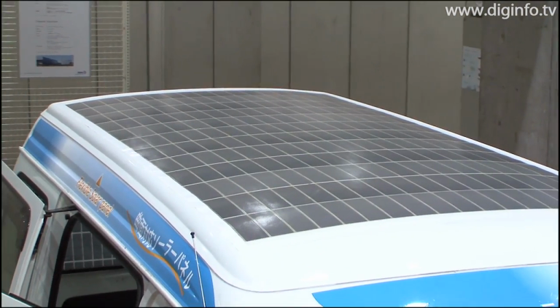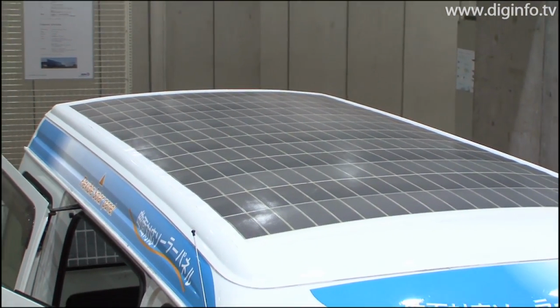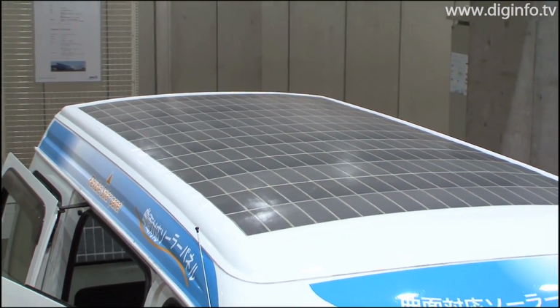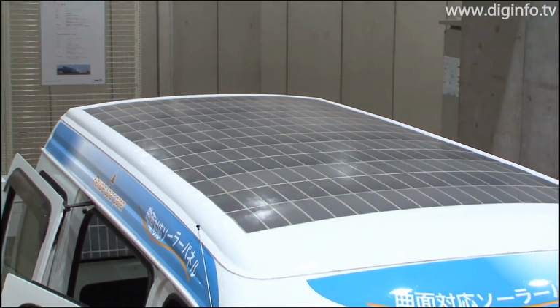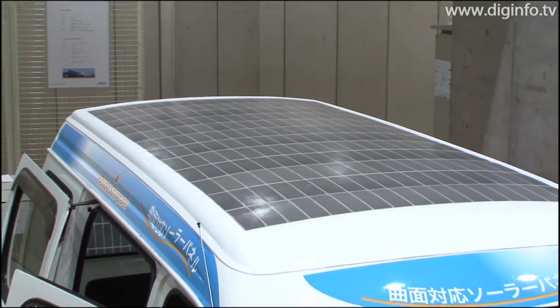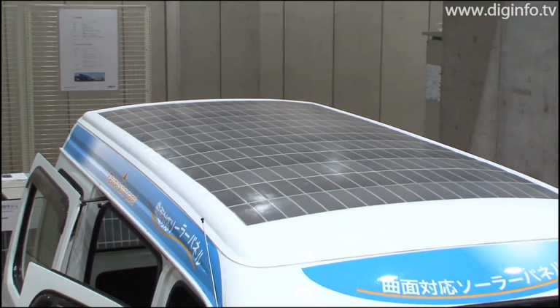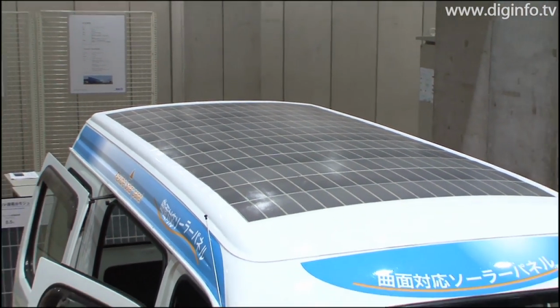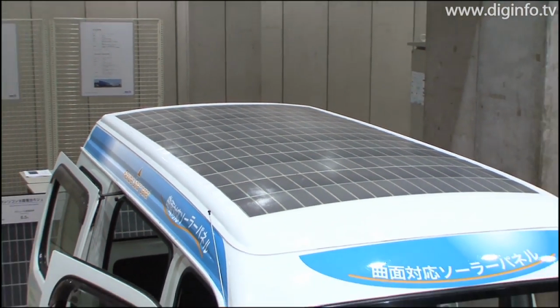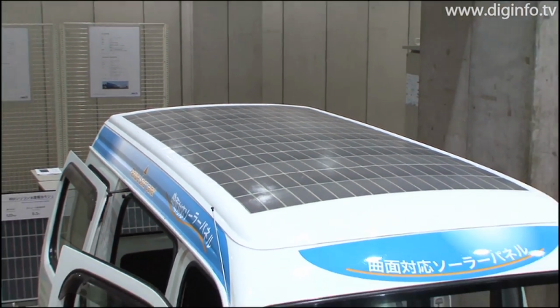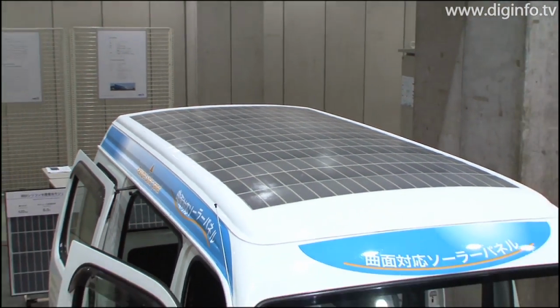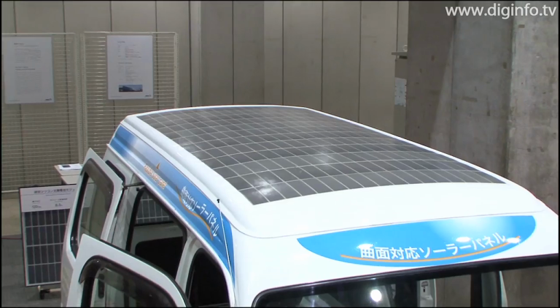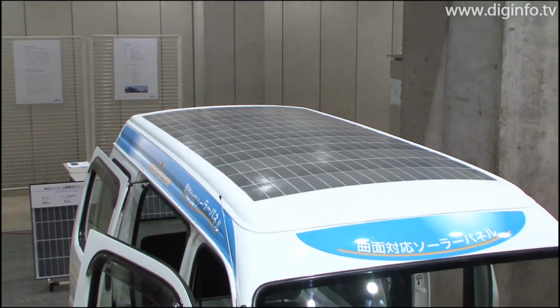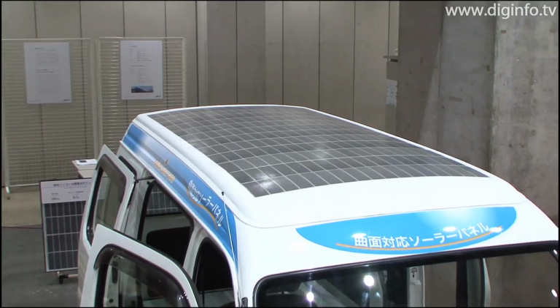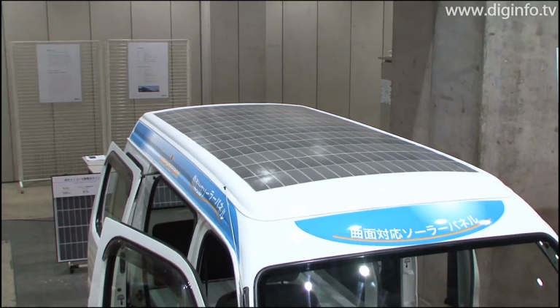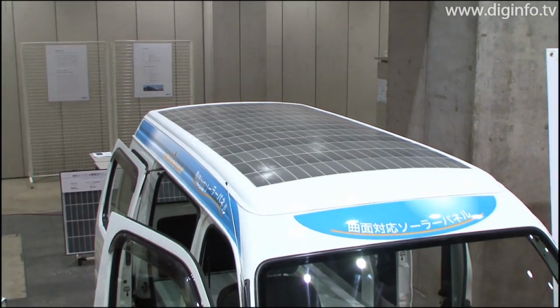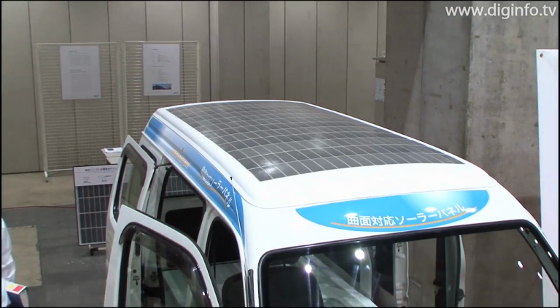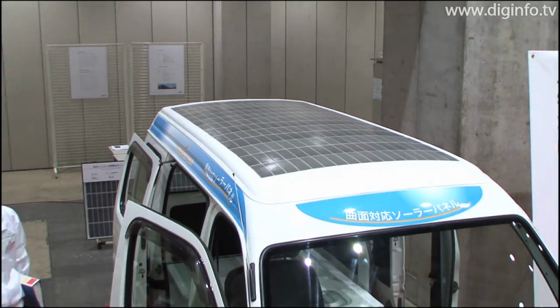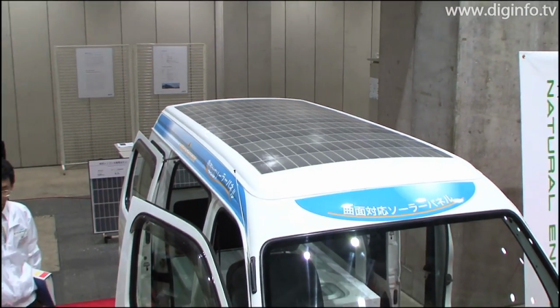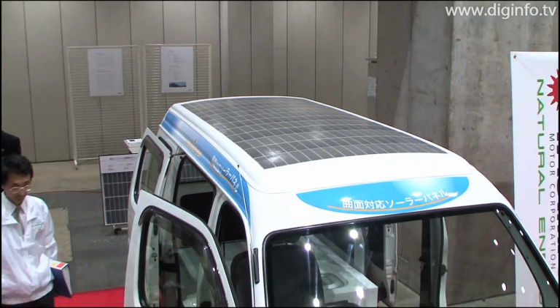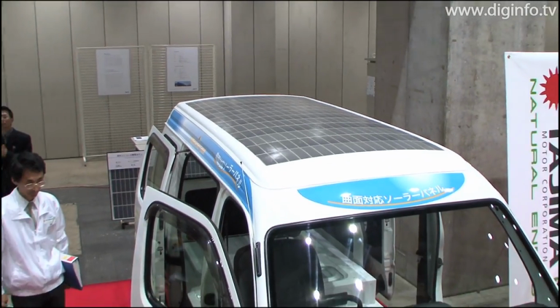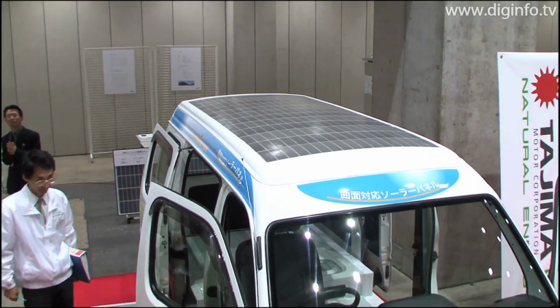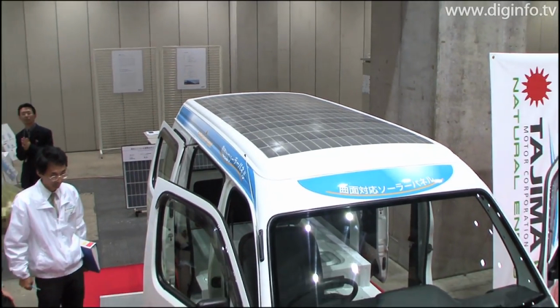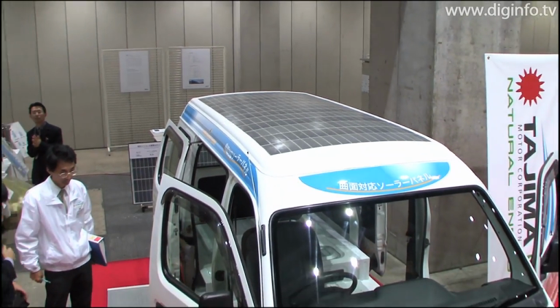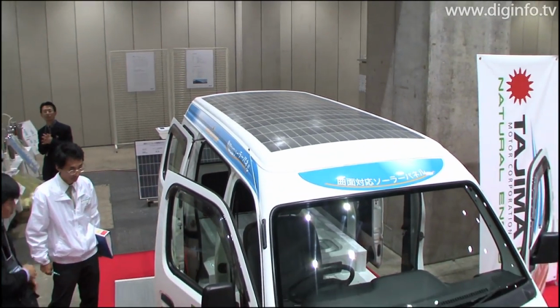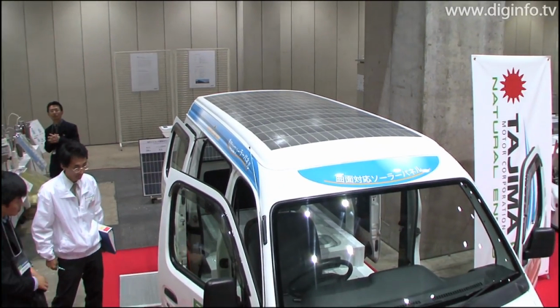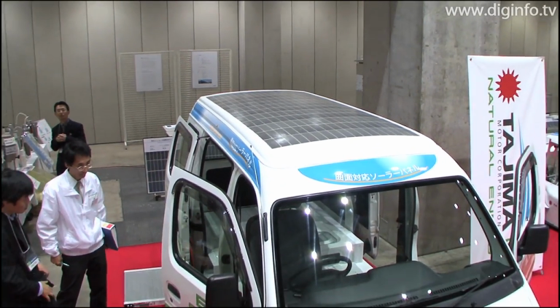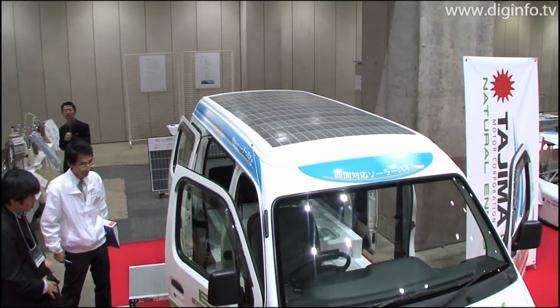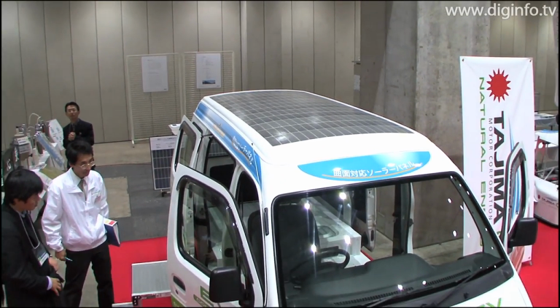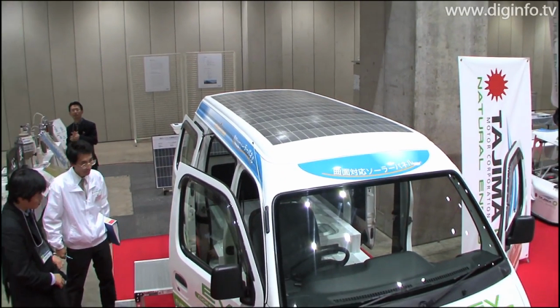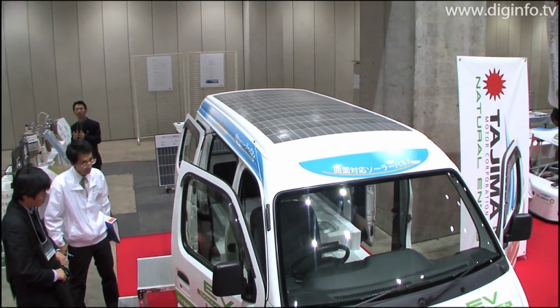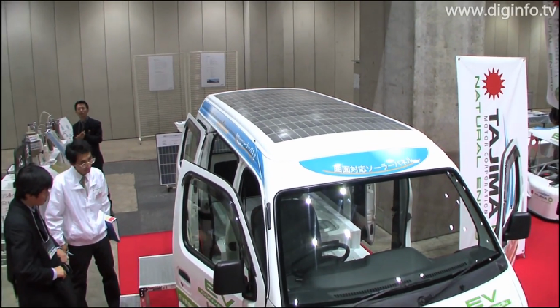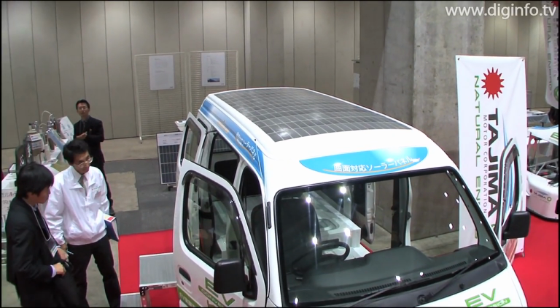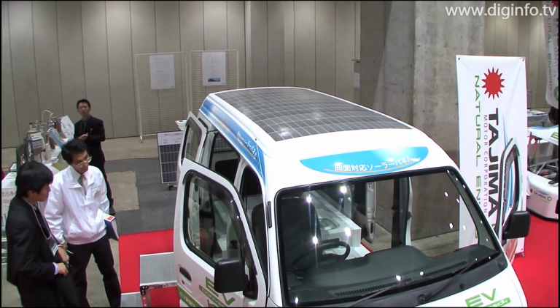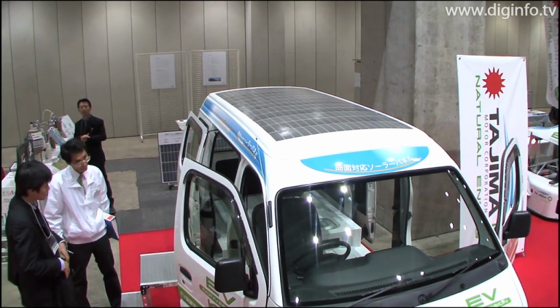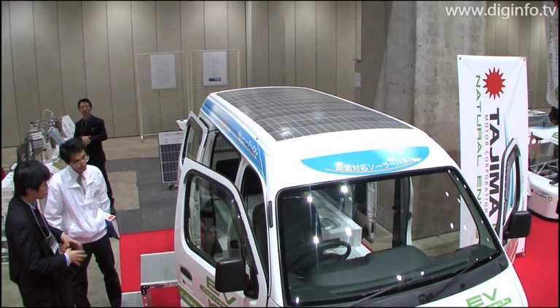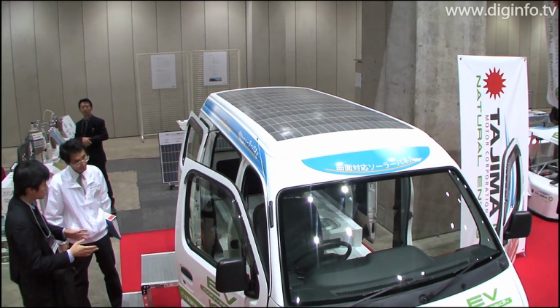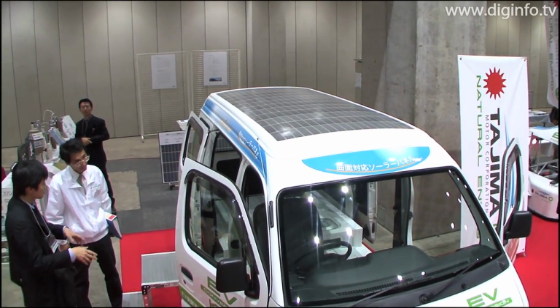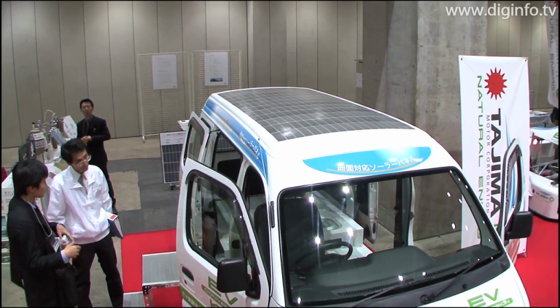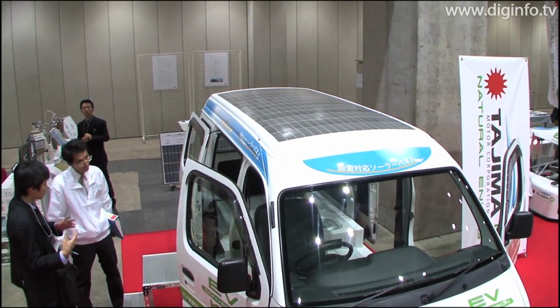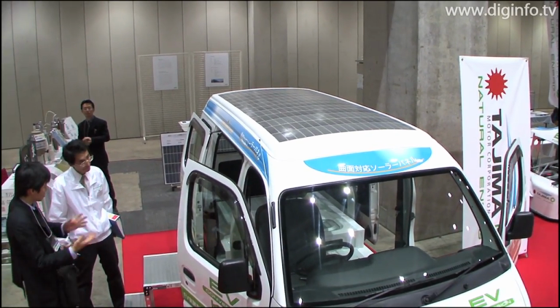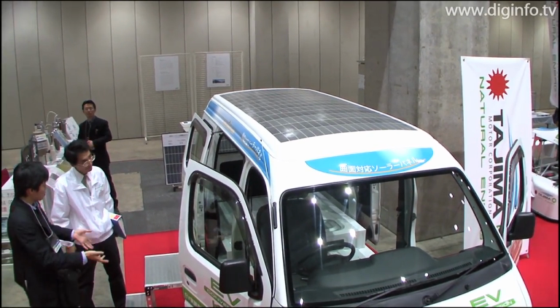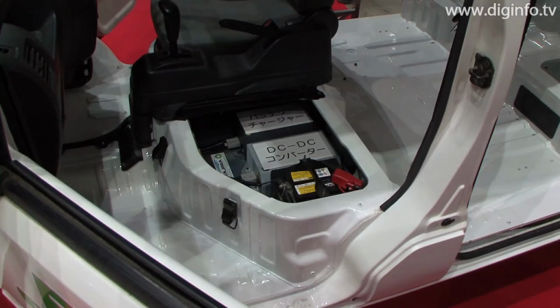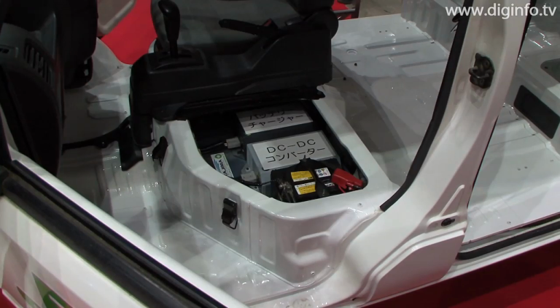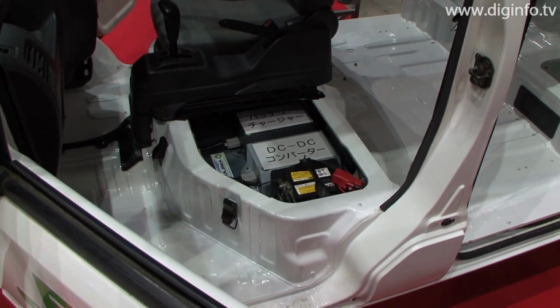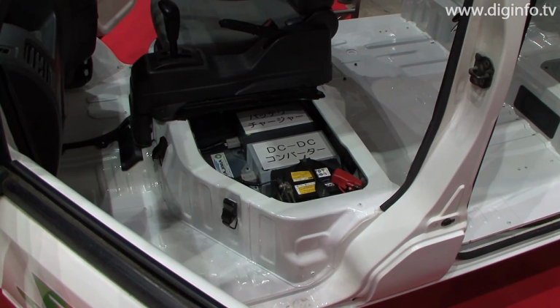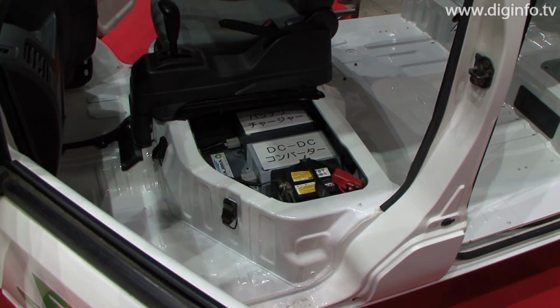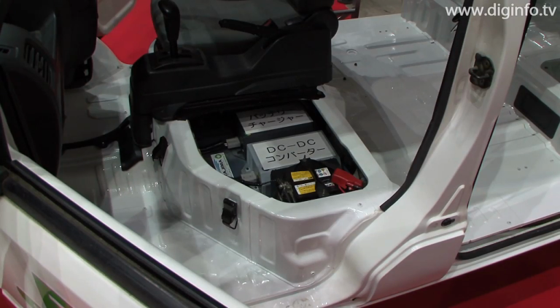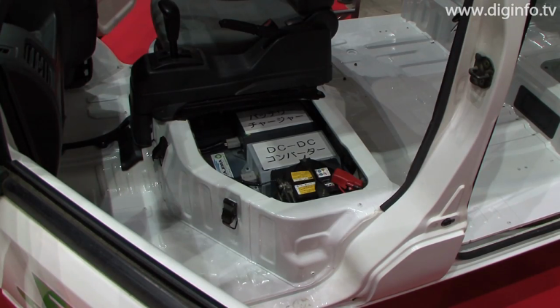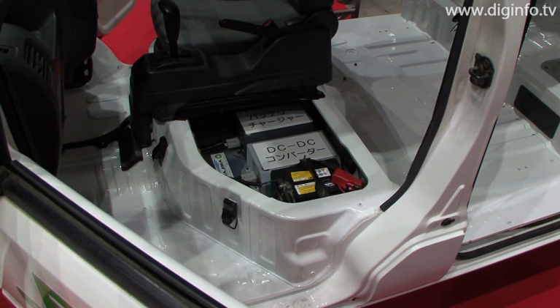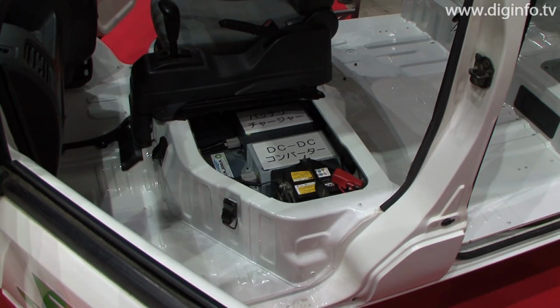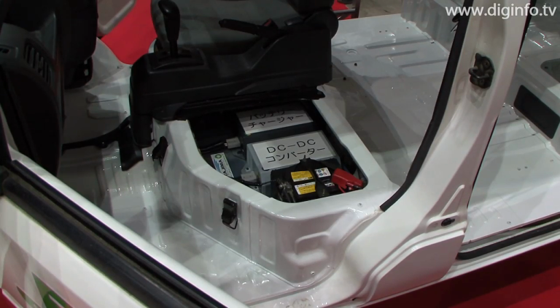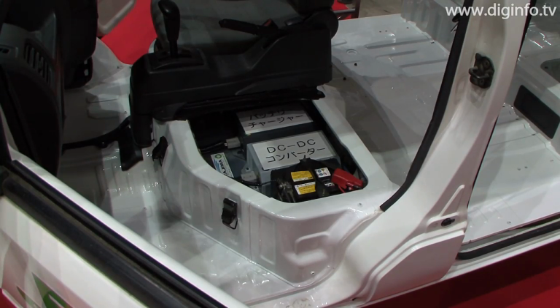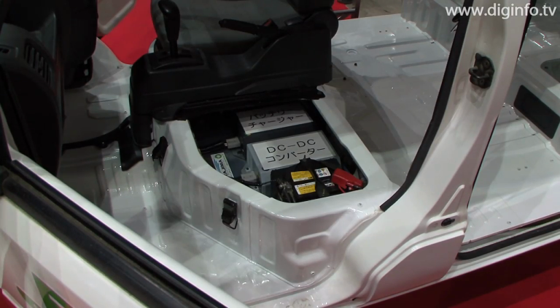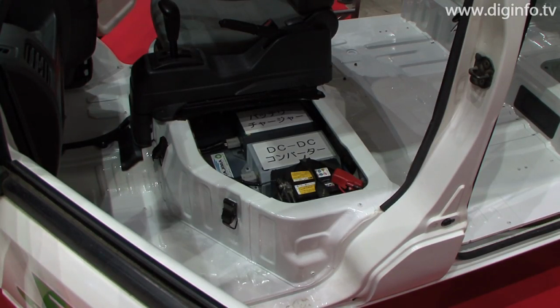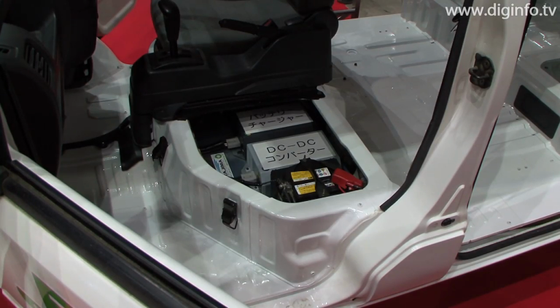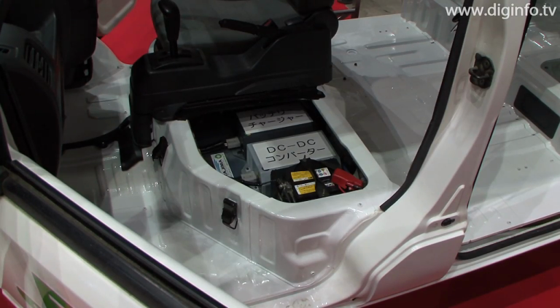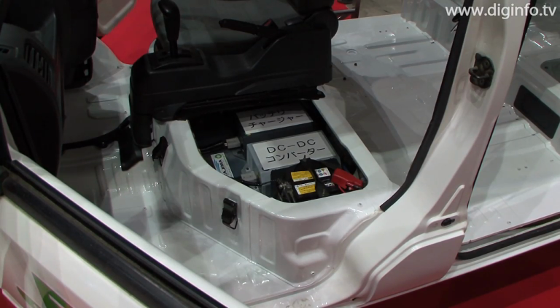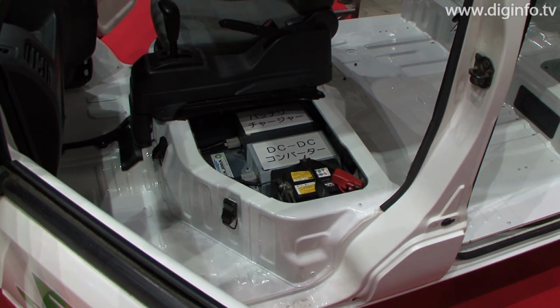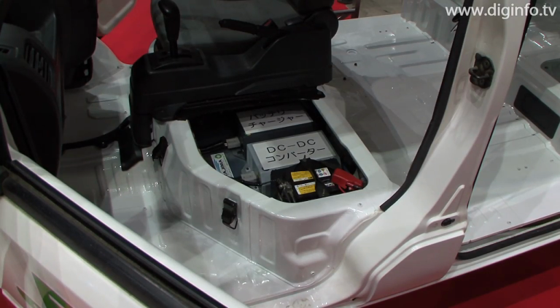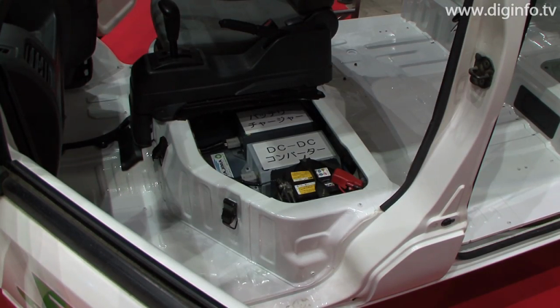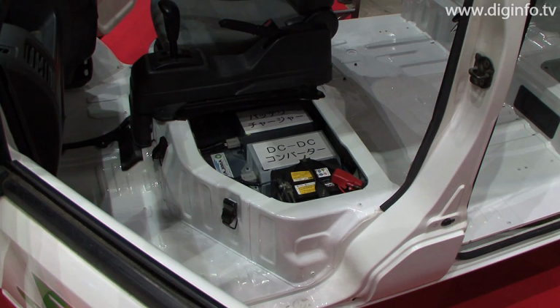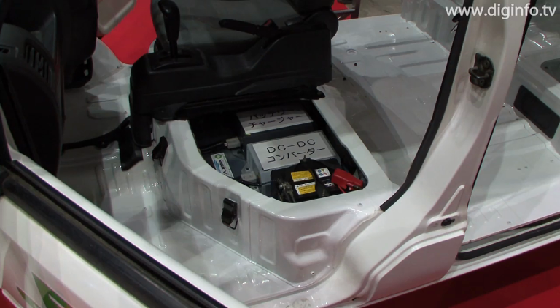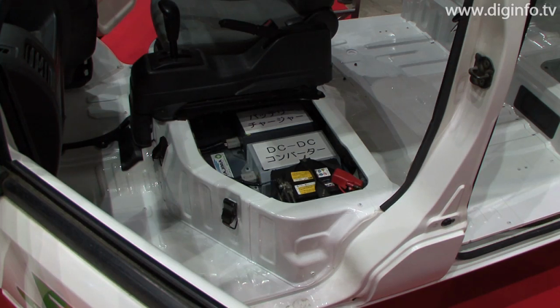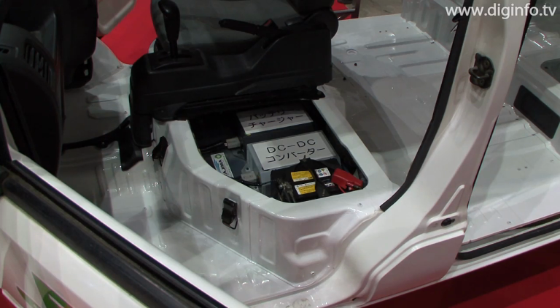Tejima Corporation will keep on improving and testing EV conversion, with the aim of releasing a unit of this type in 2010.